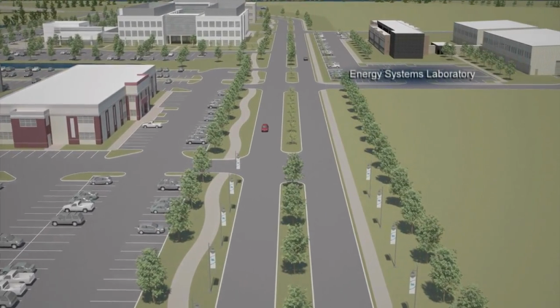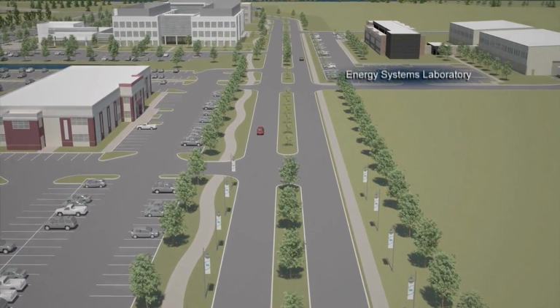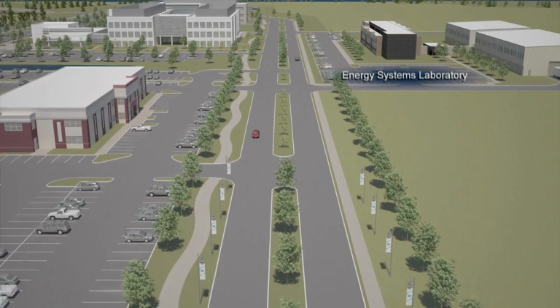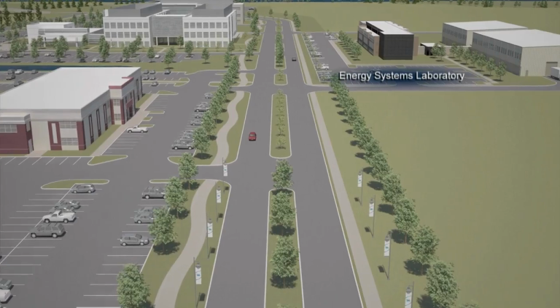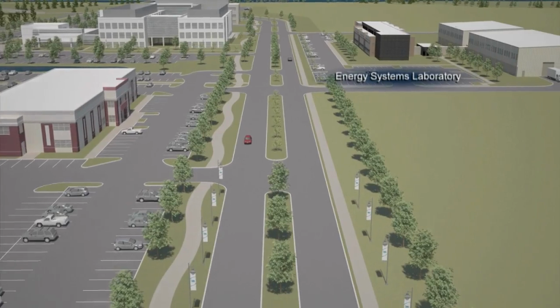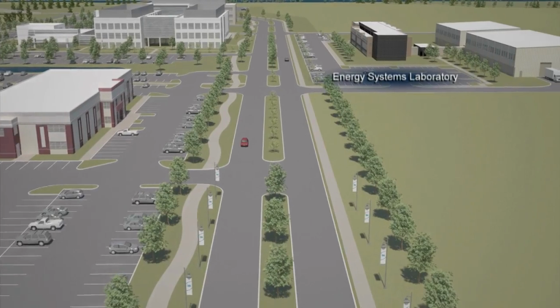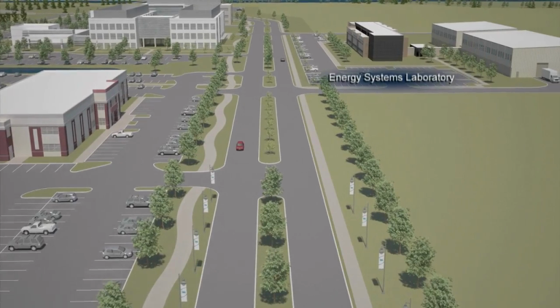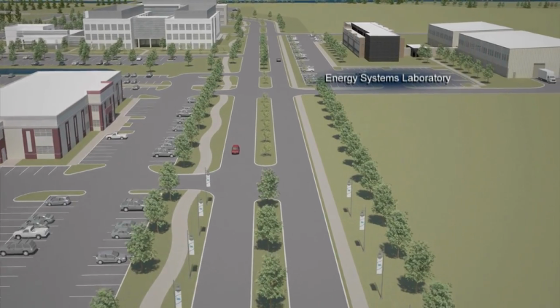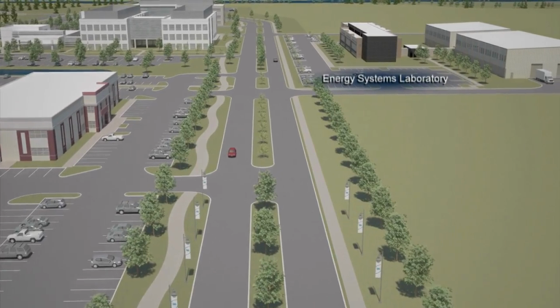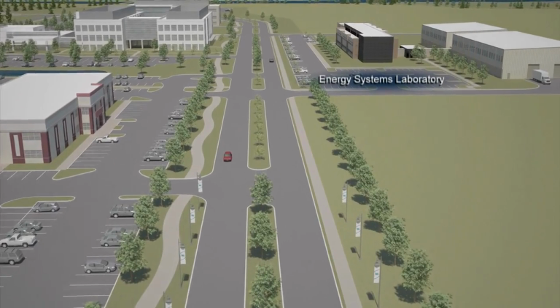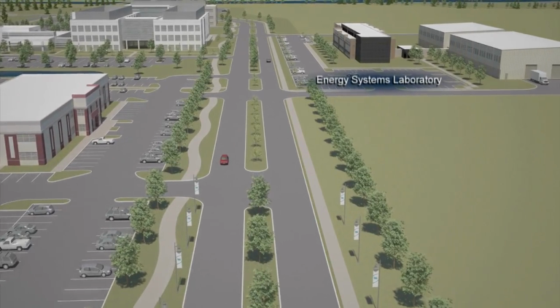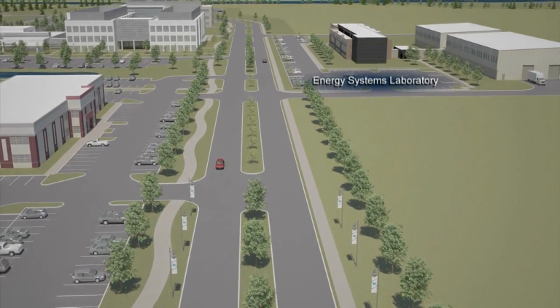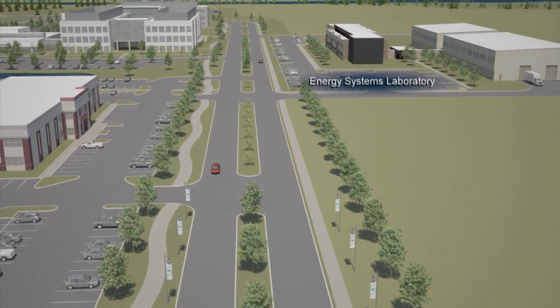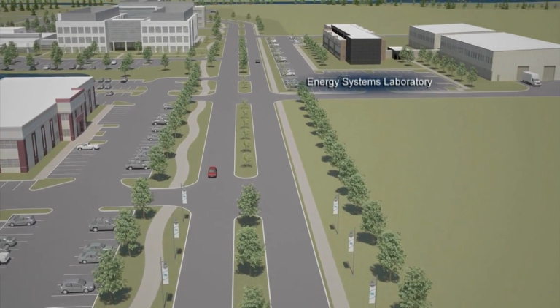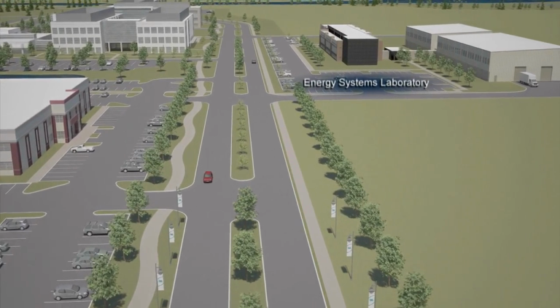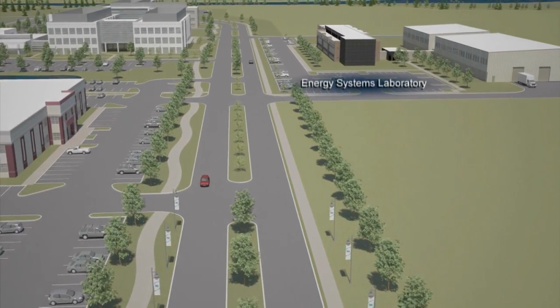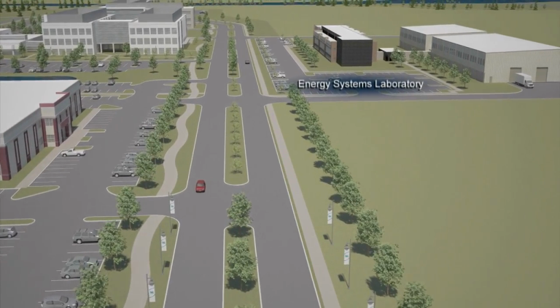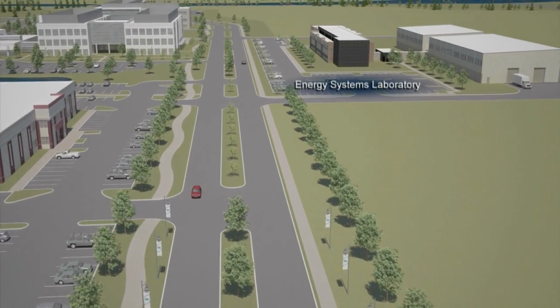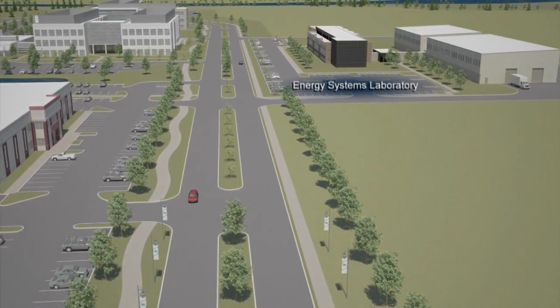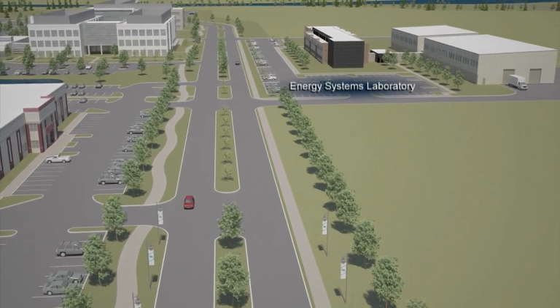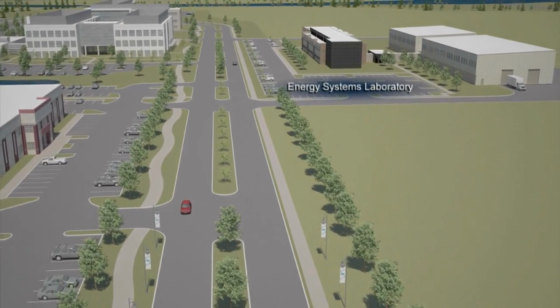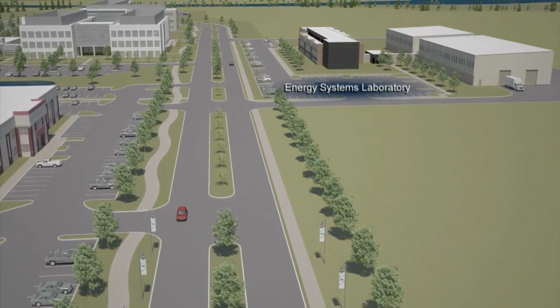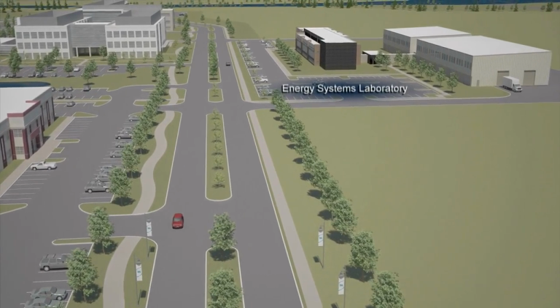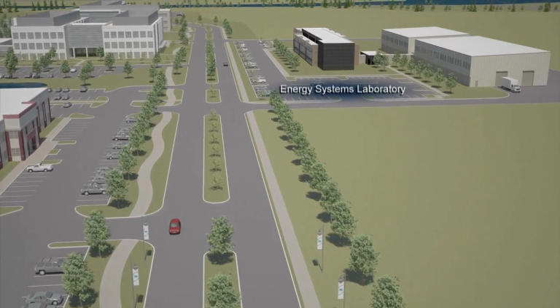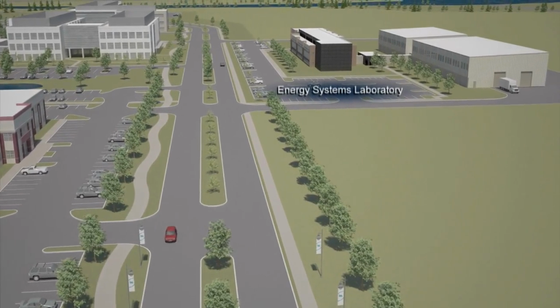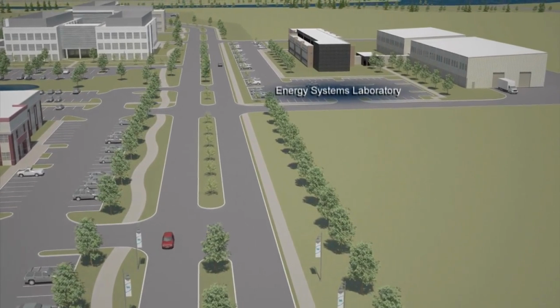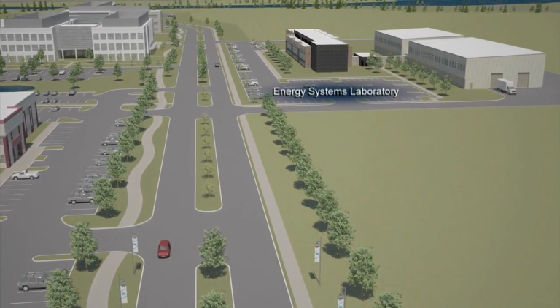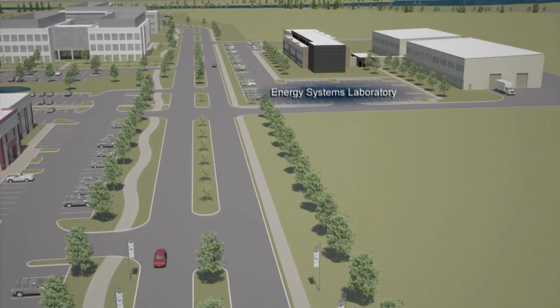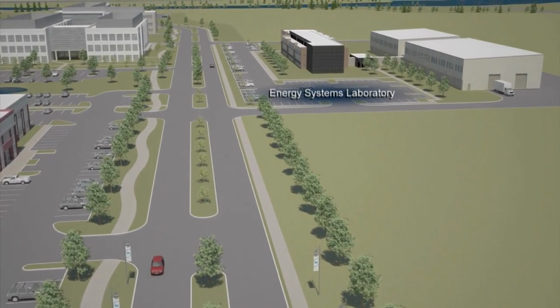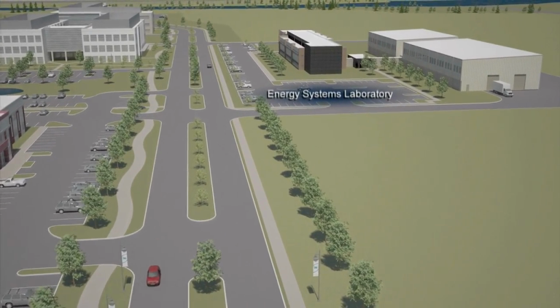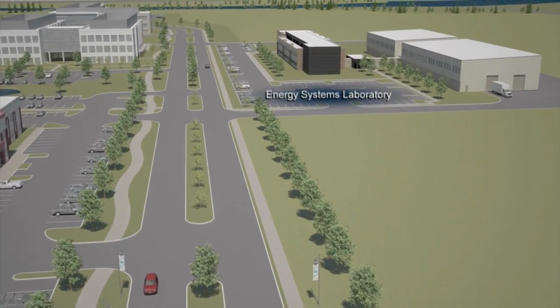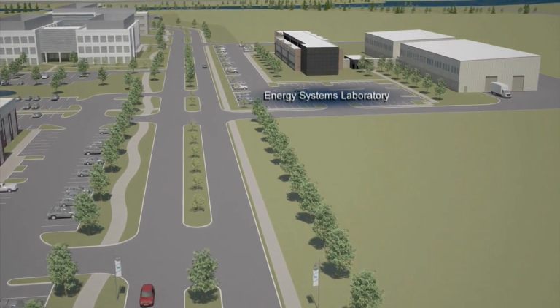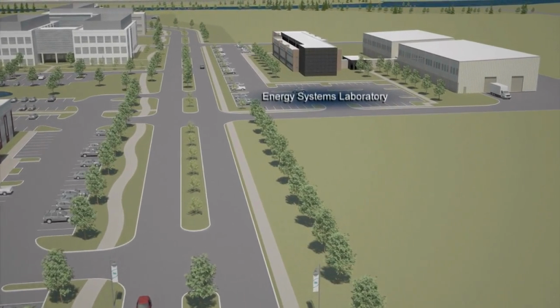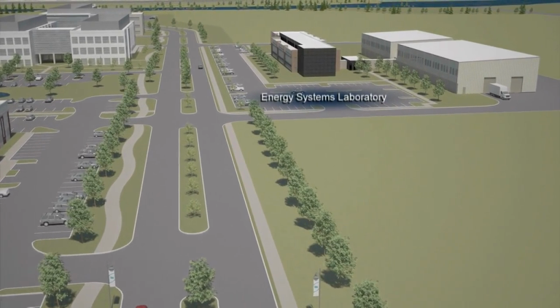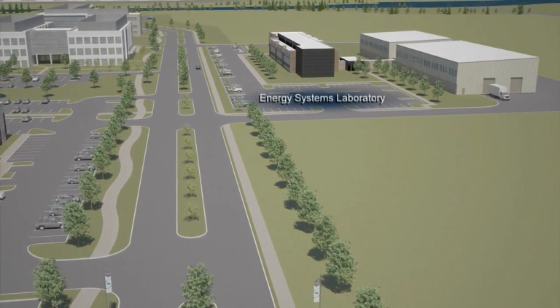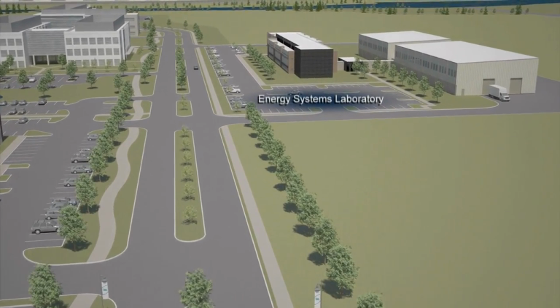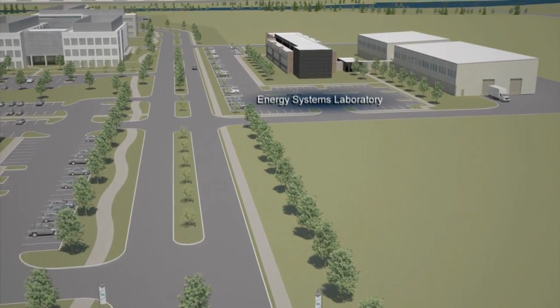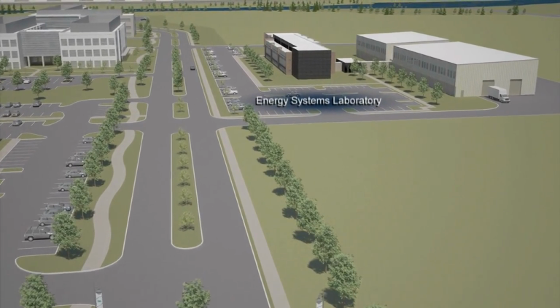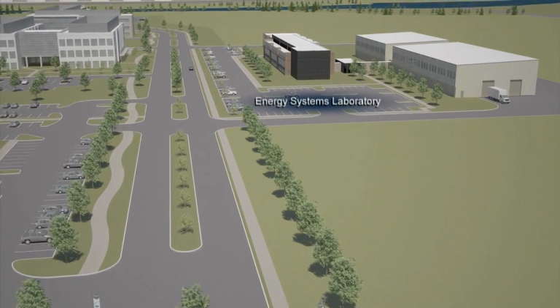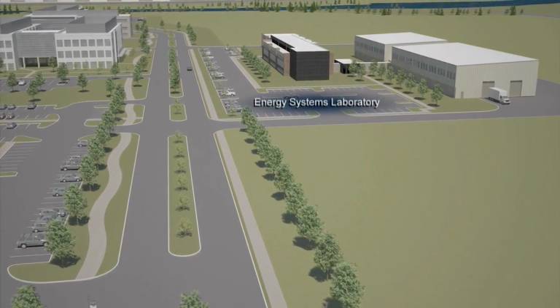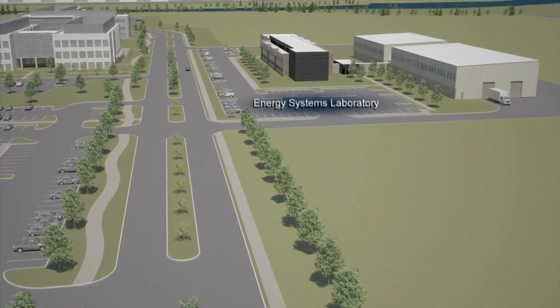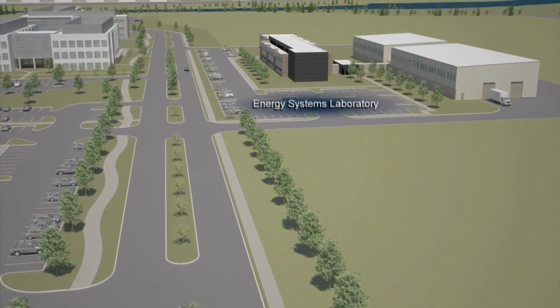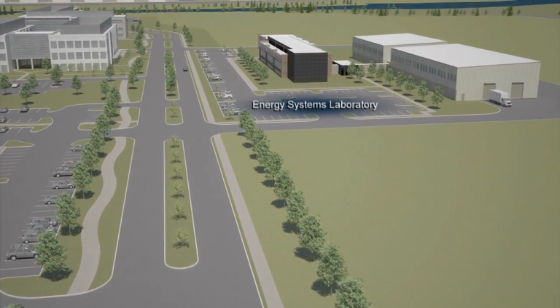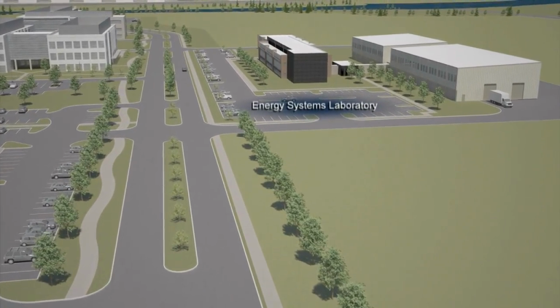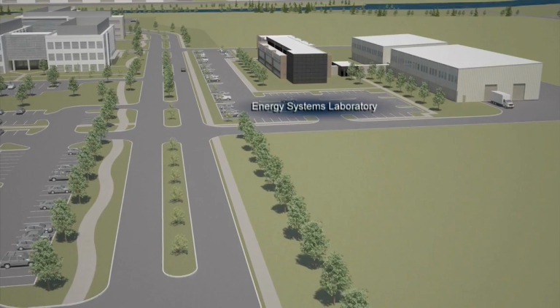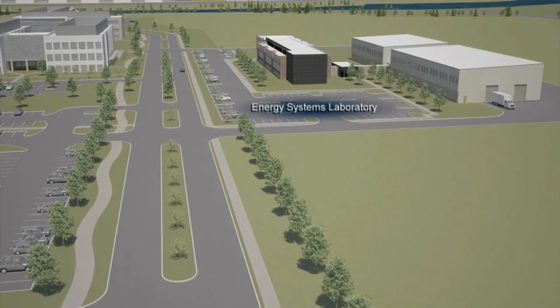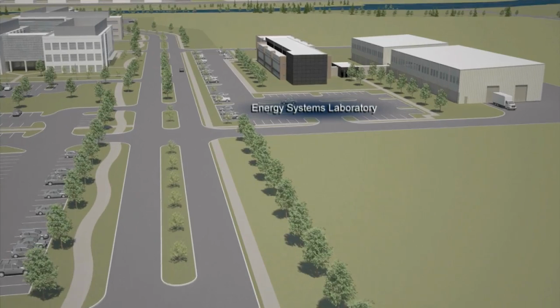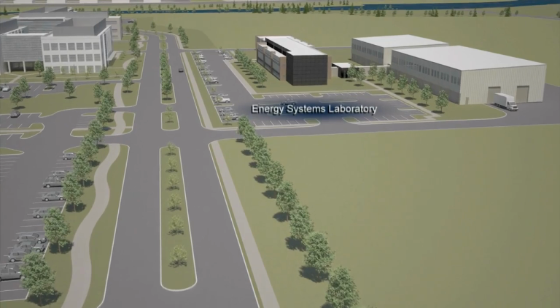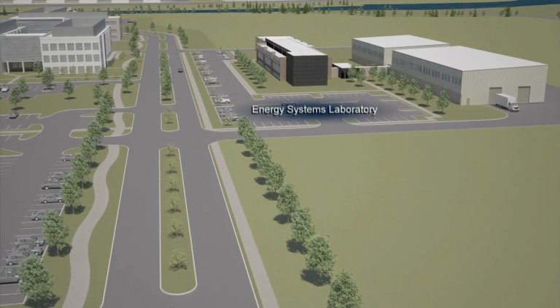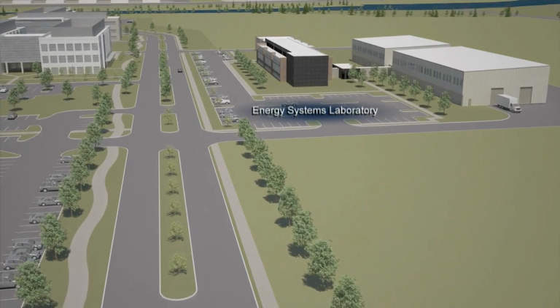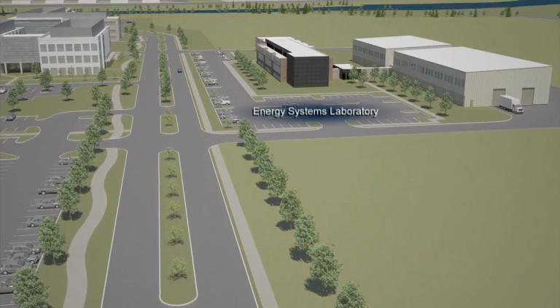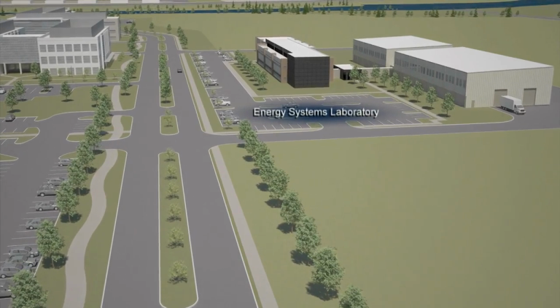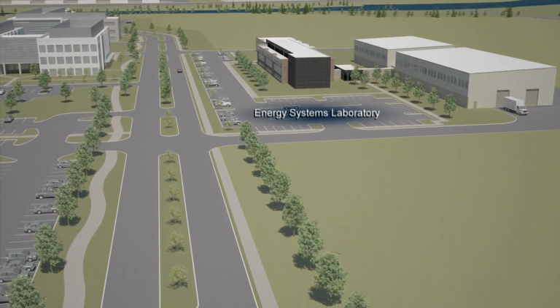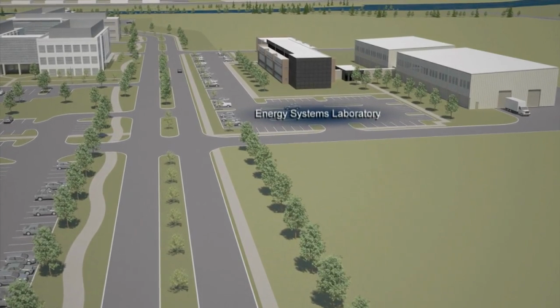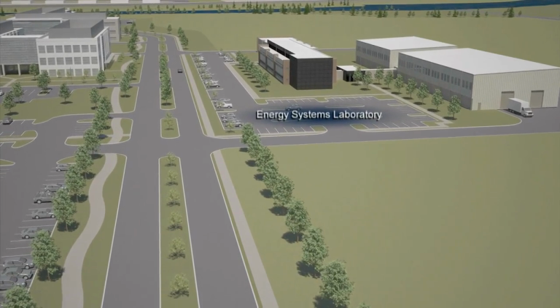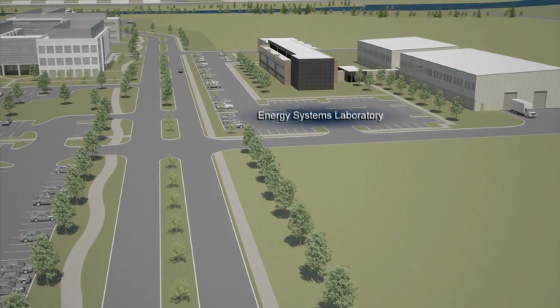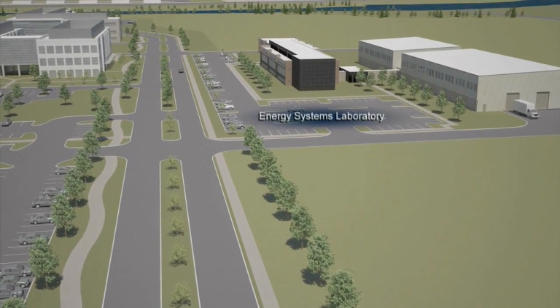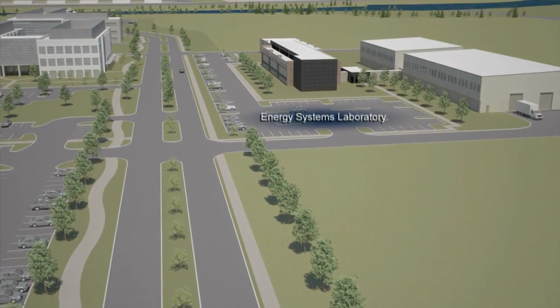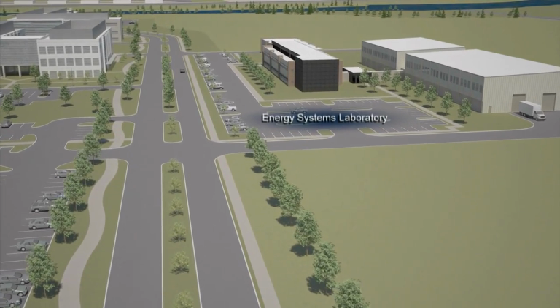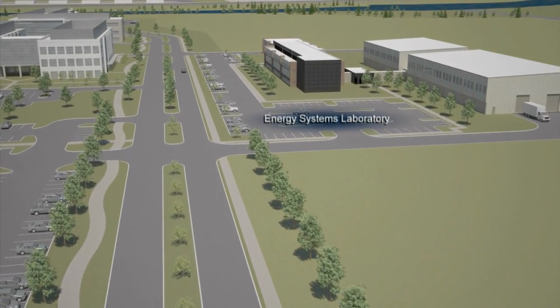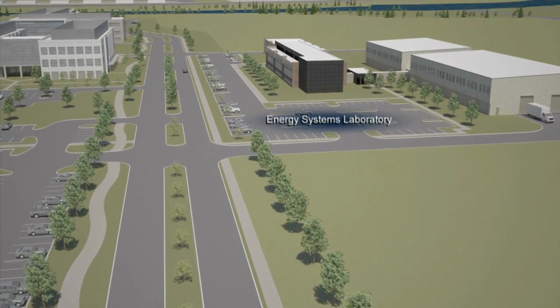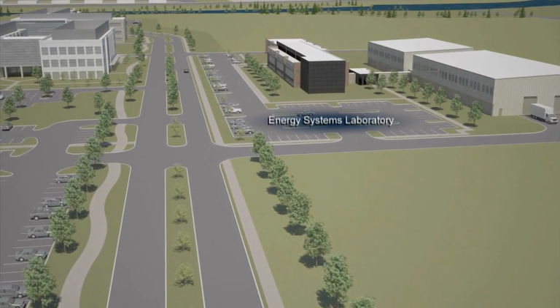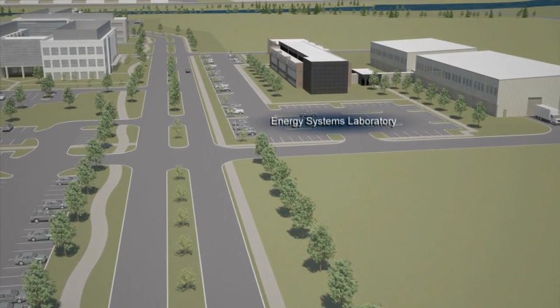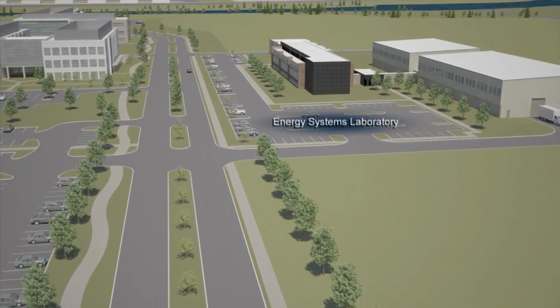Completed in 2012, the Energy Systems Laboratory is home to multiple research programs that advance energy security.